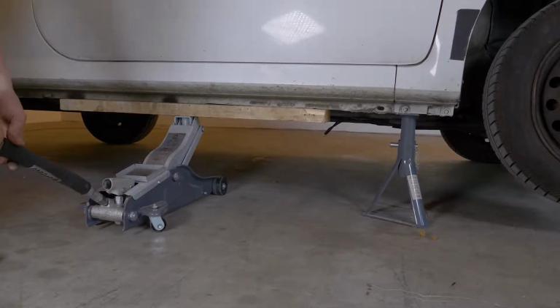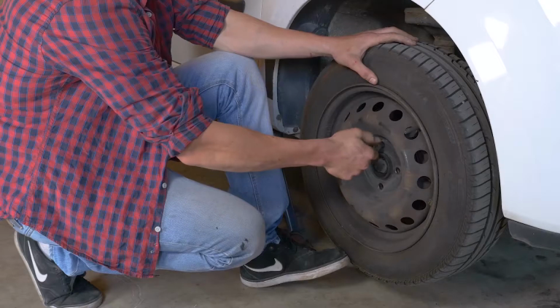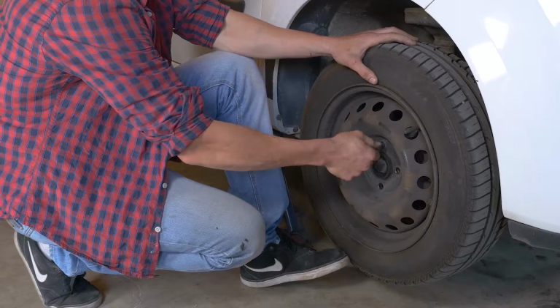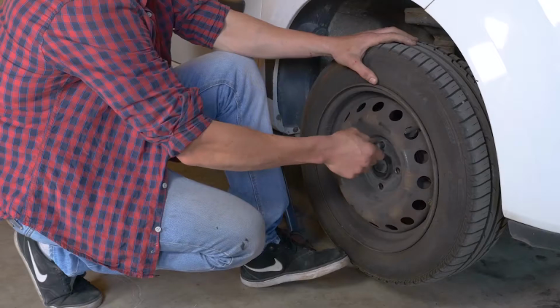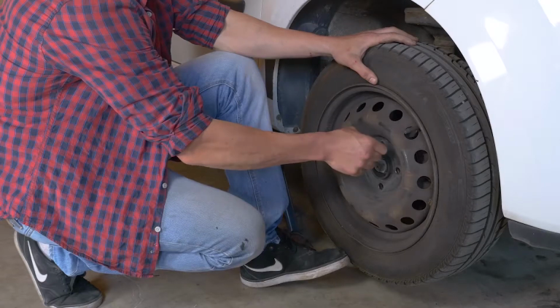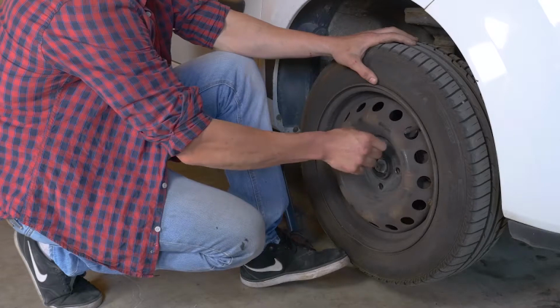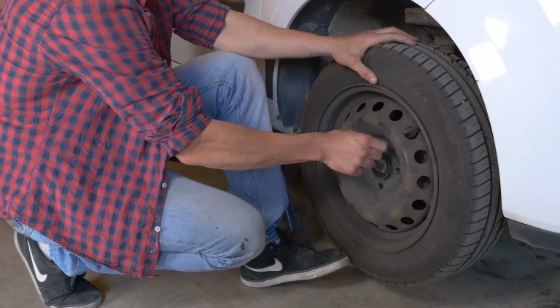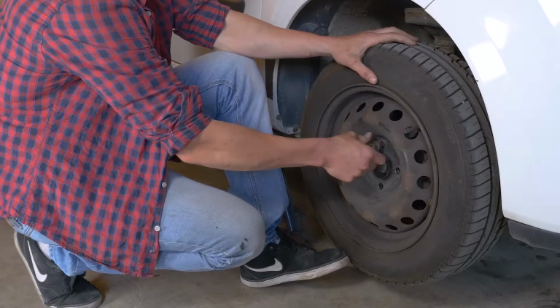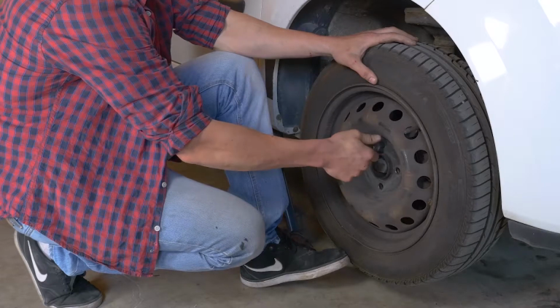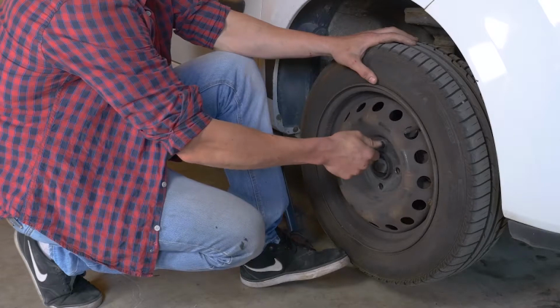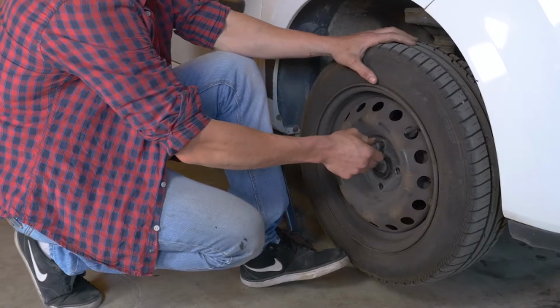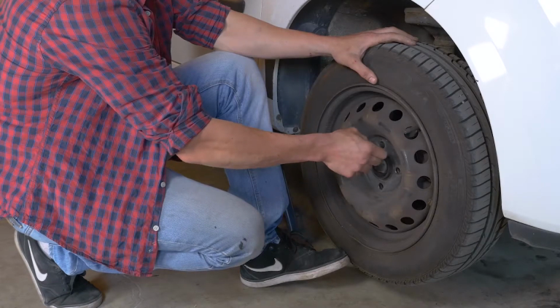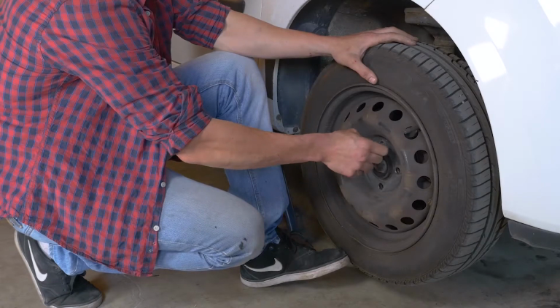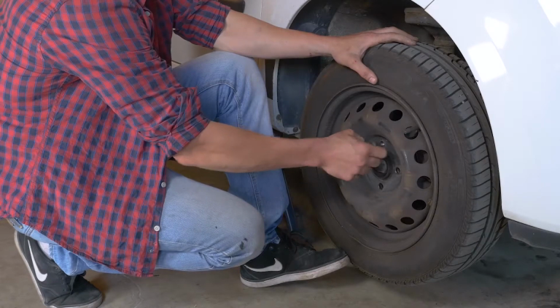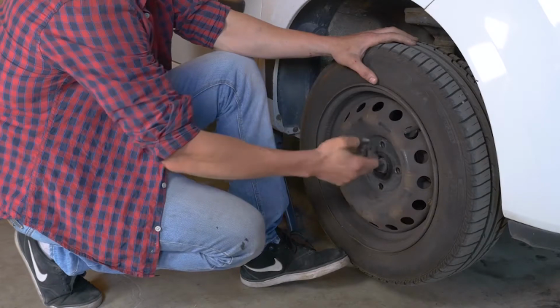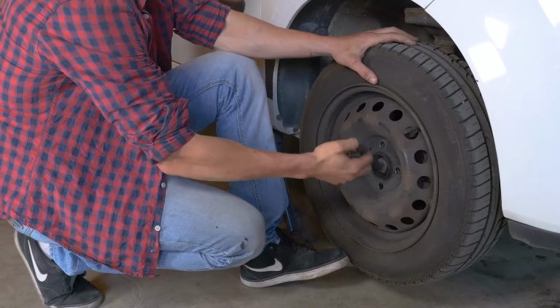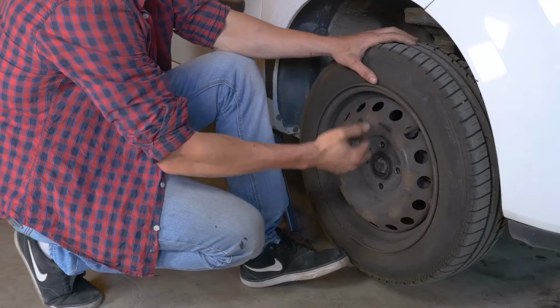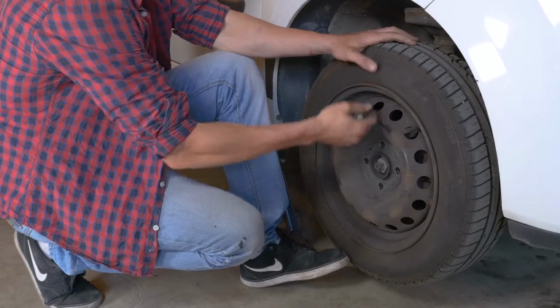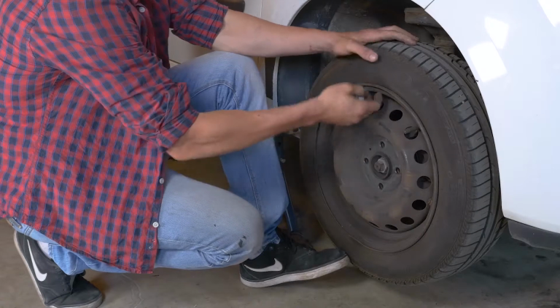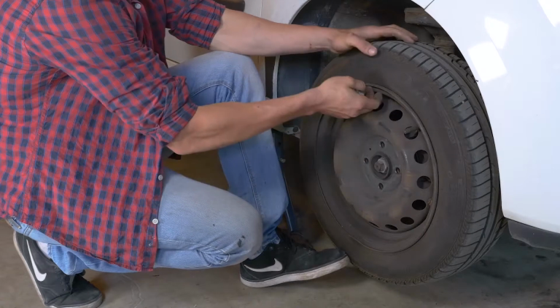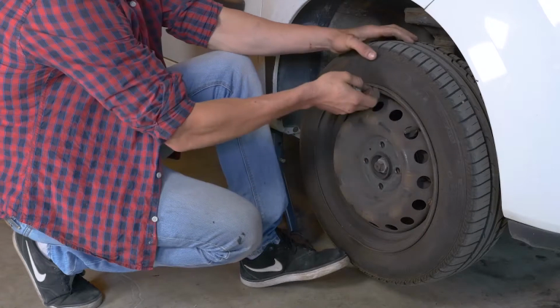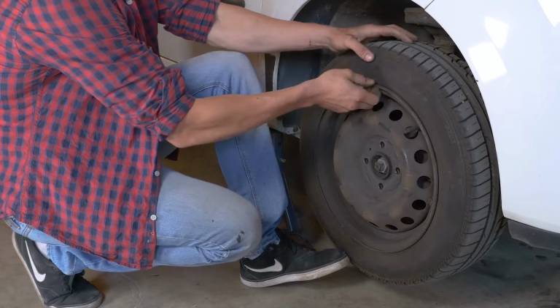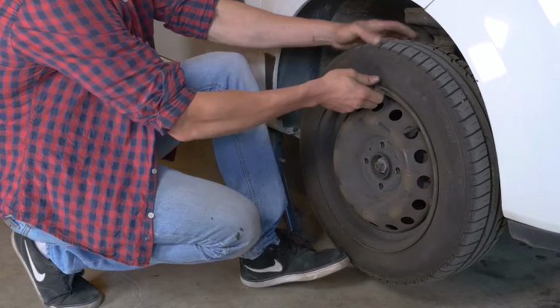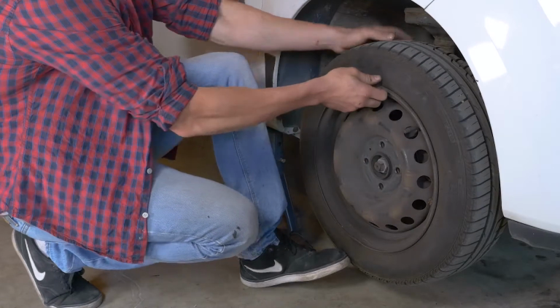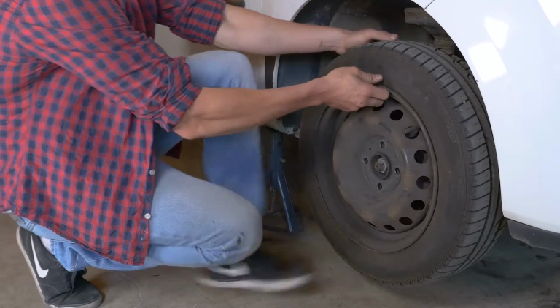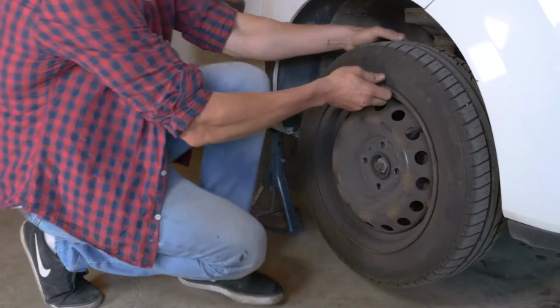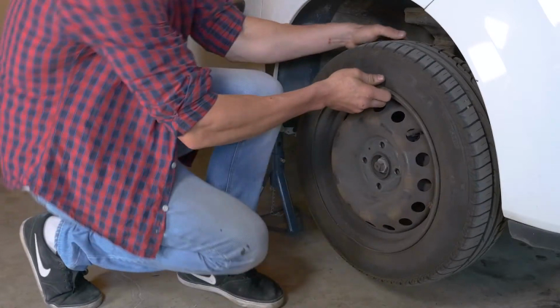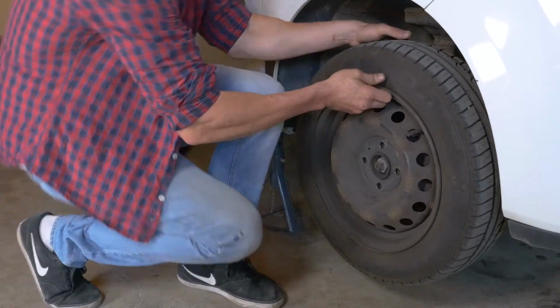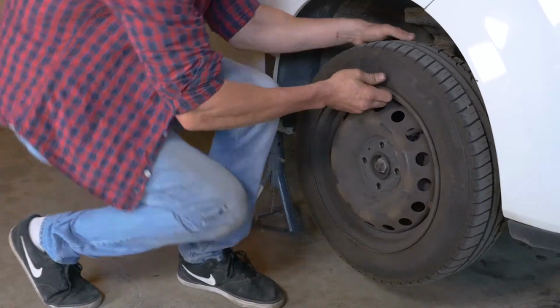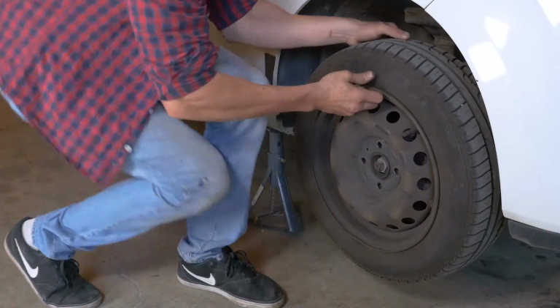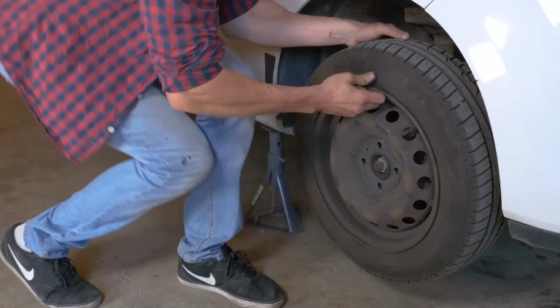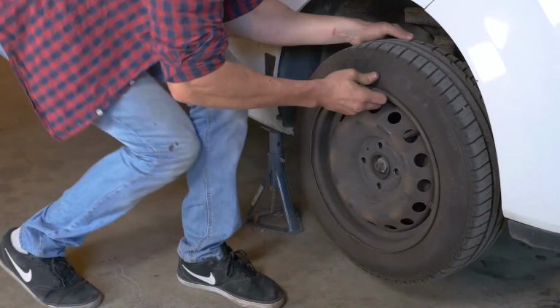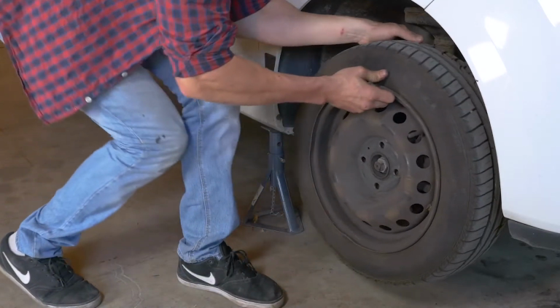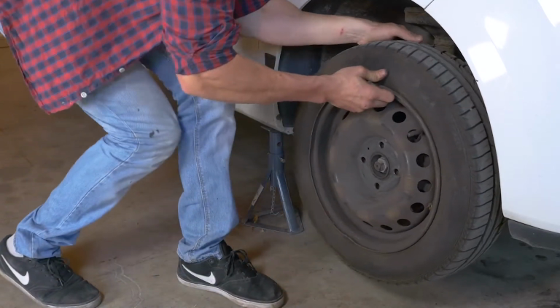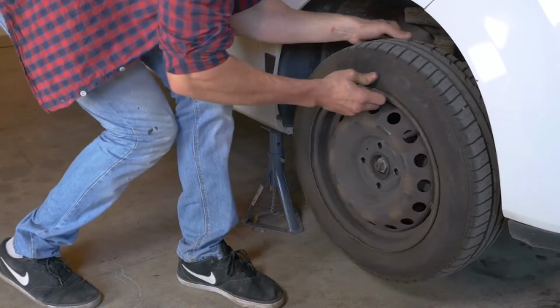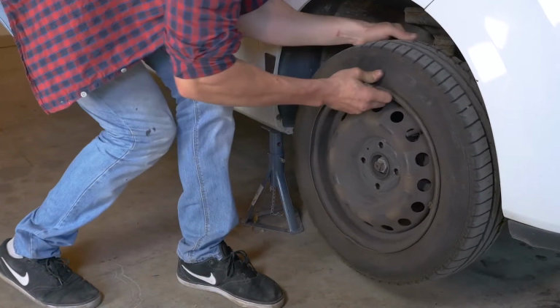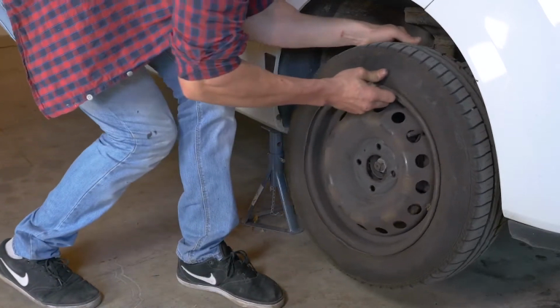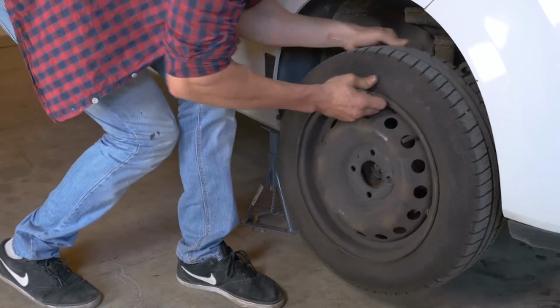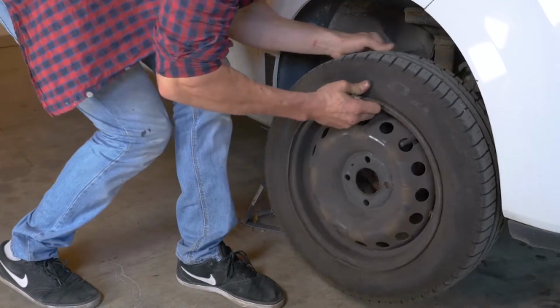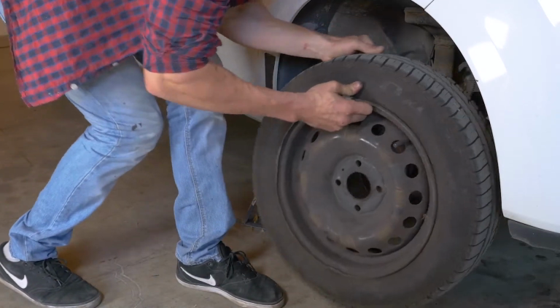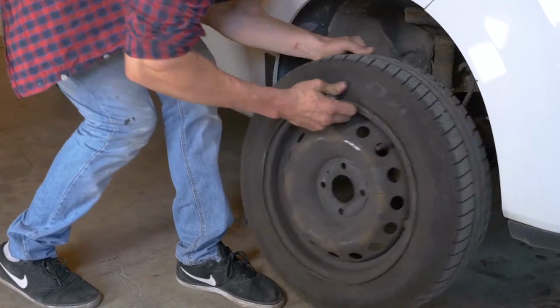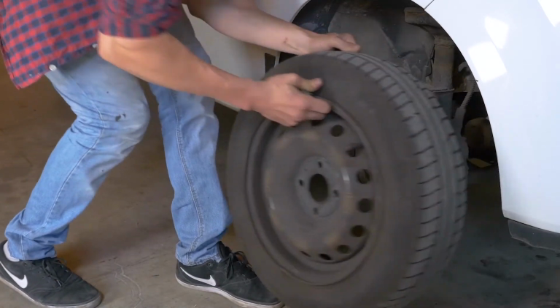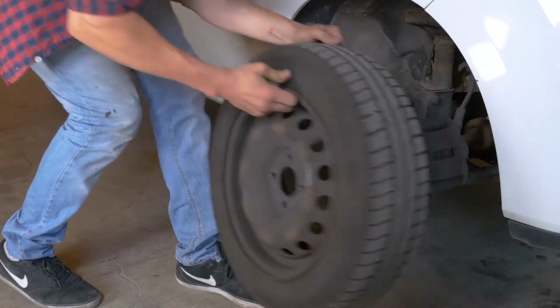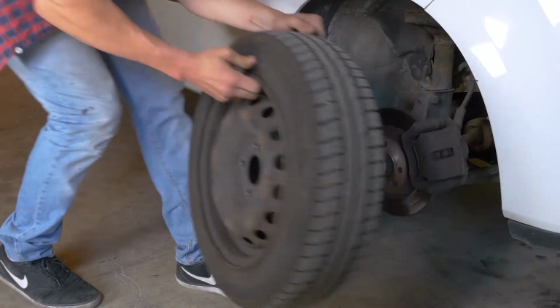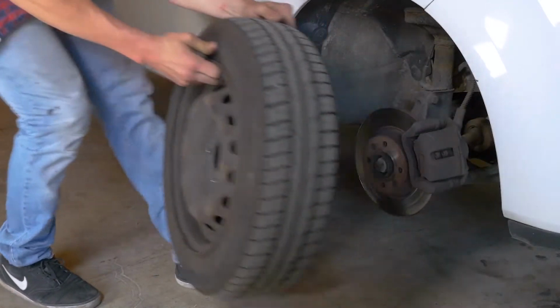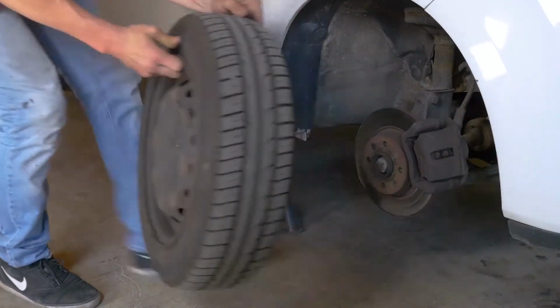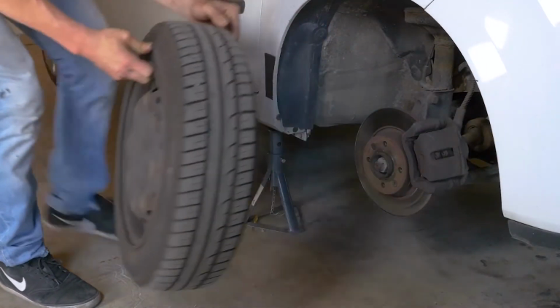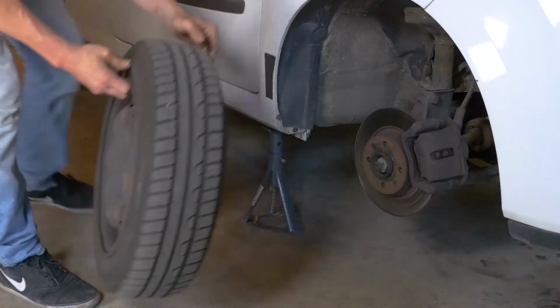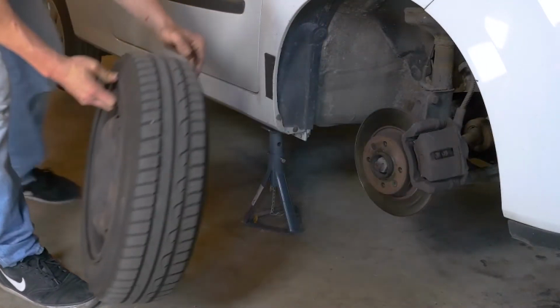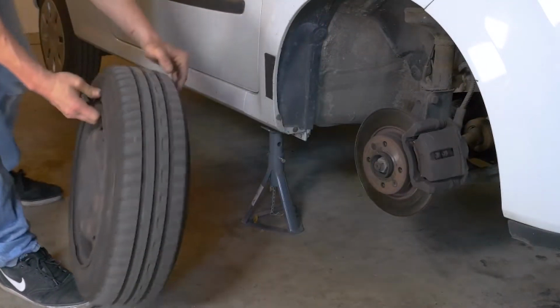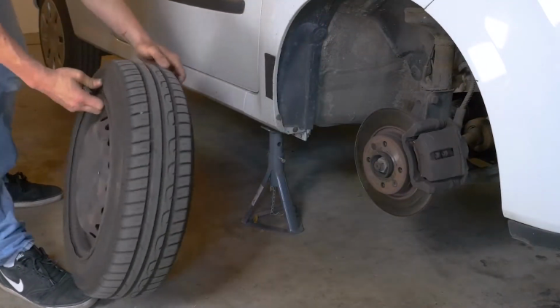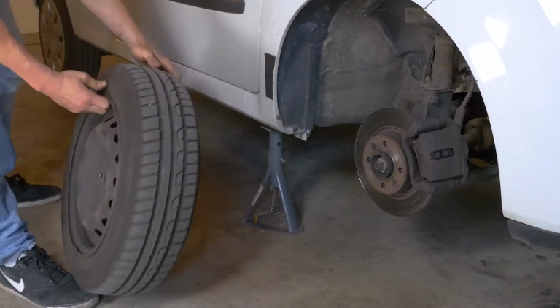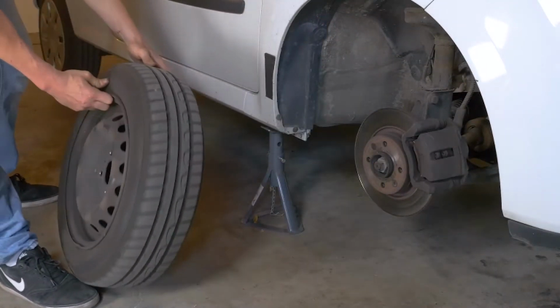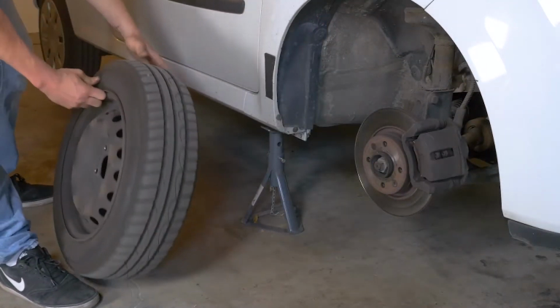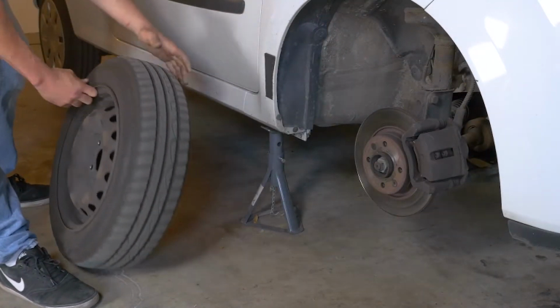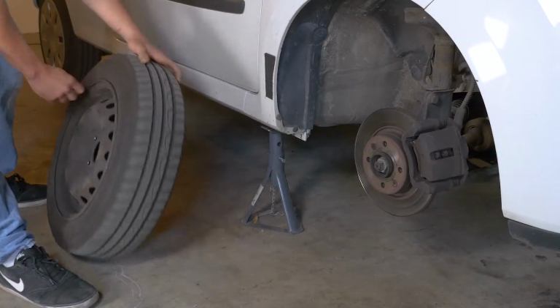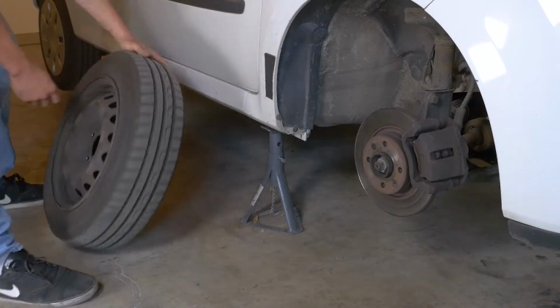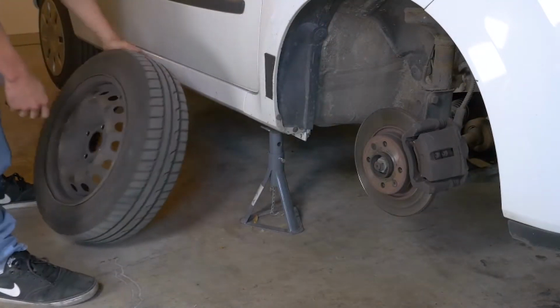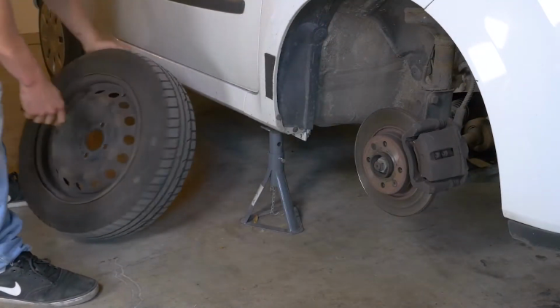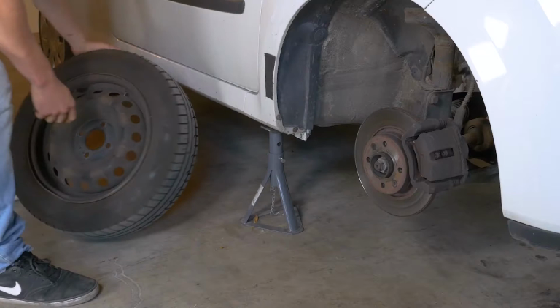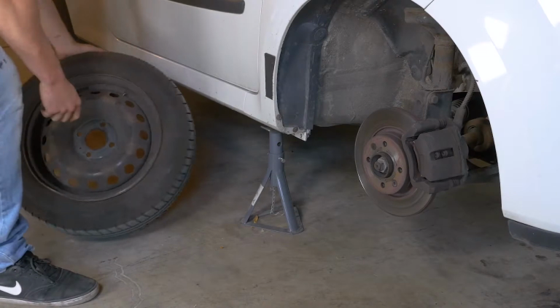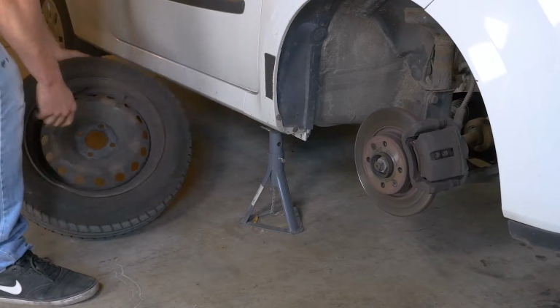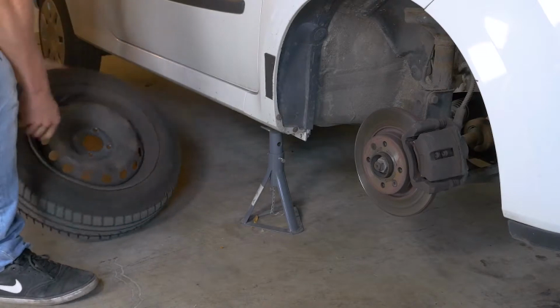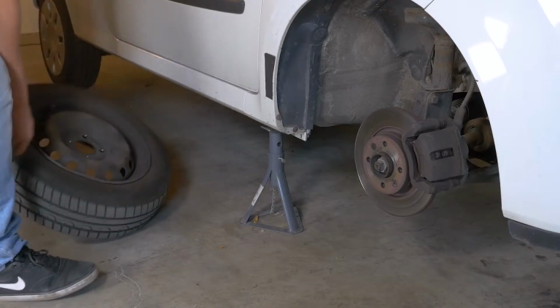Después, ya puedes quitar las ruedas. No te olvides de meterlas debajo del coche.